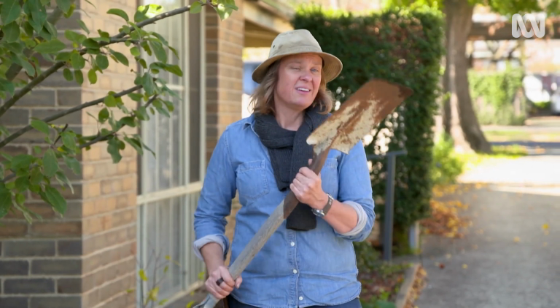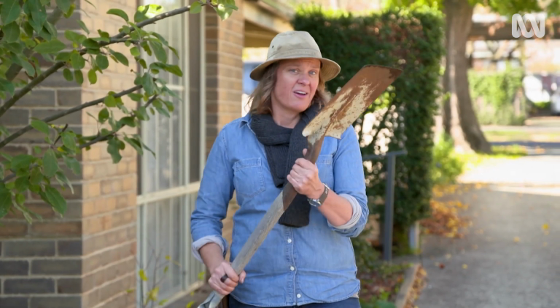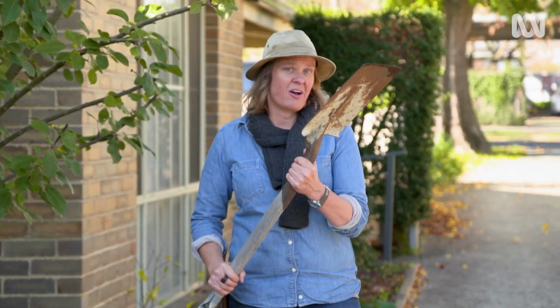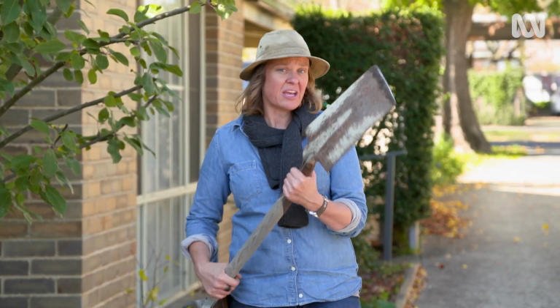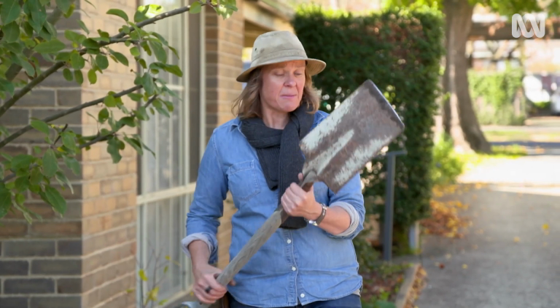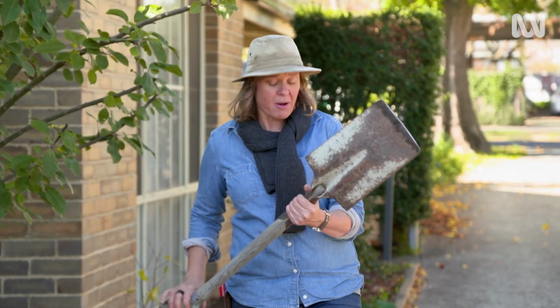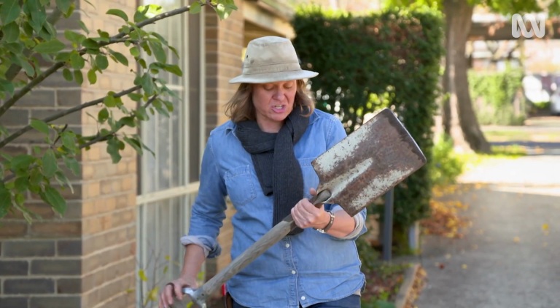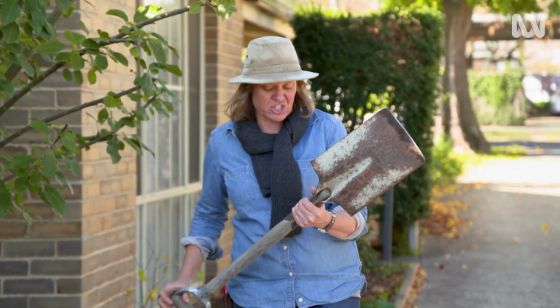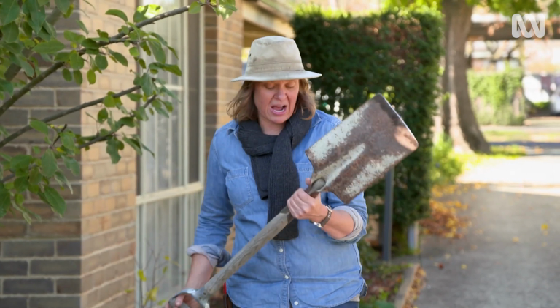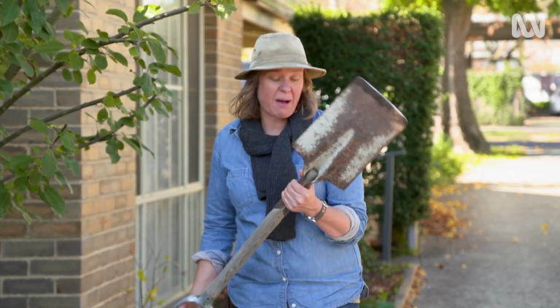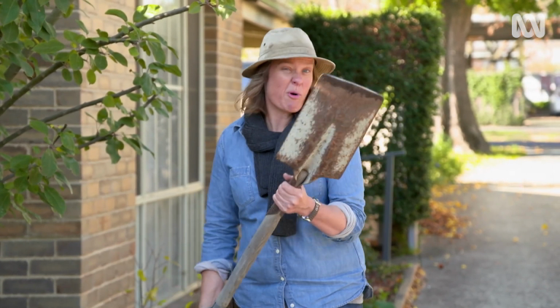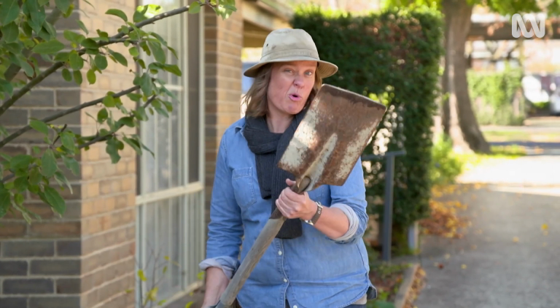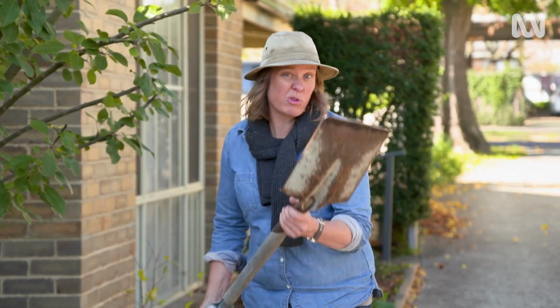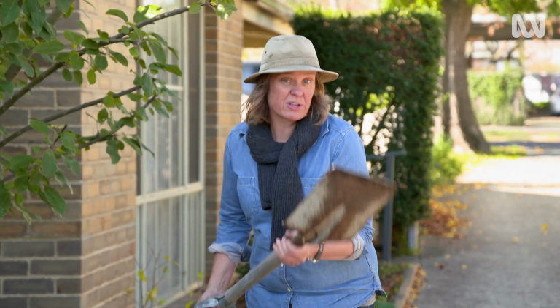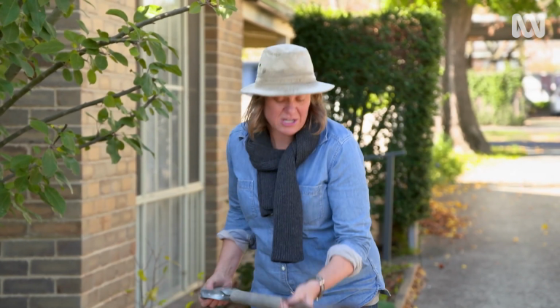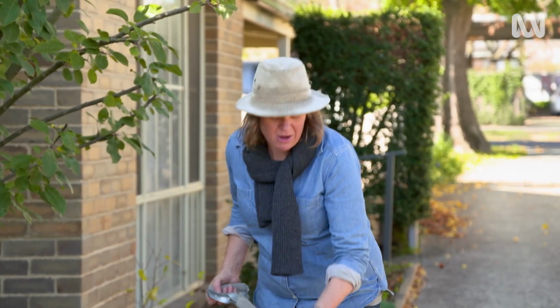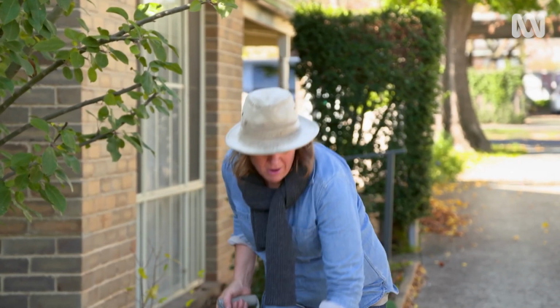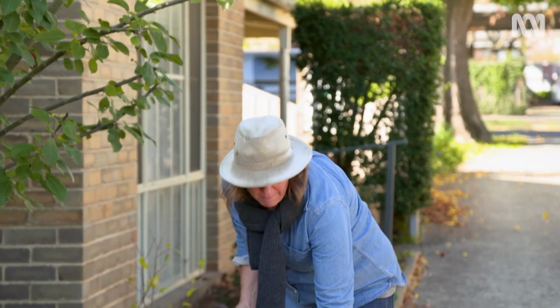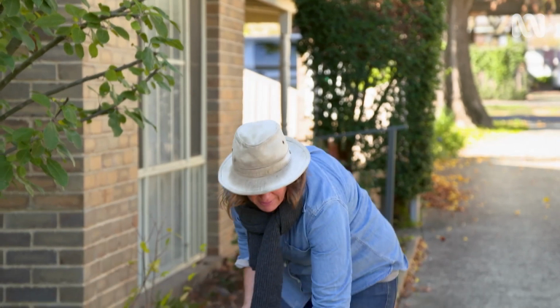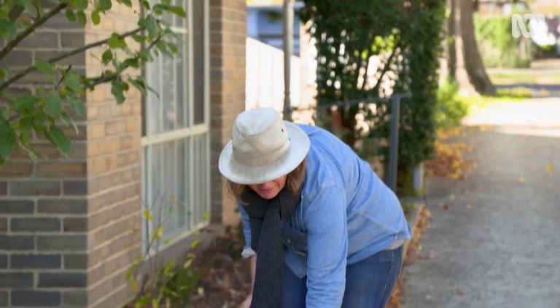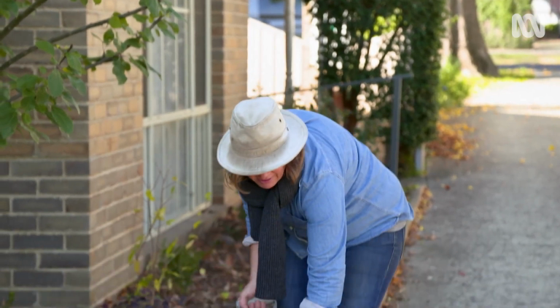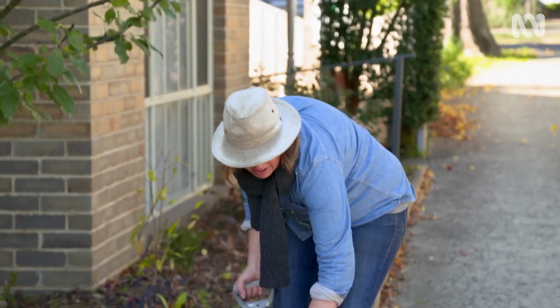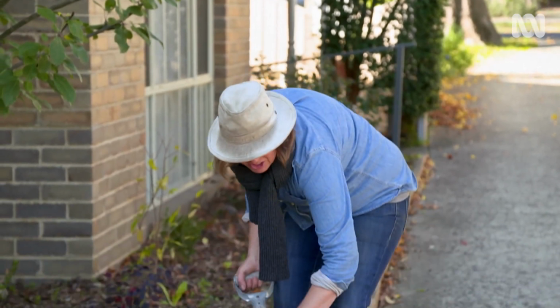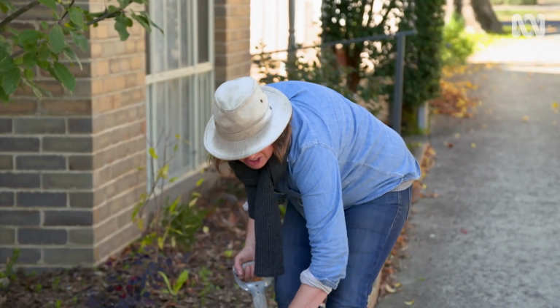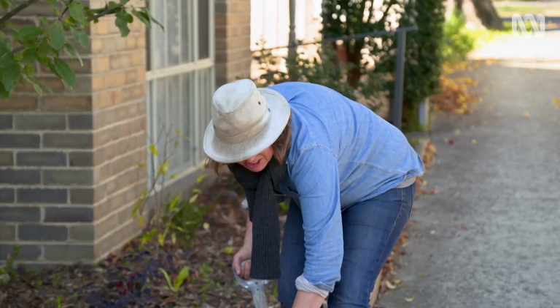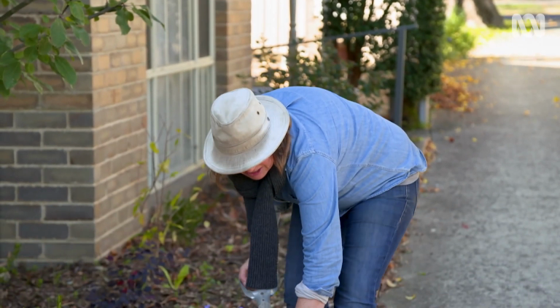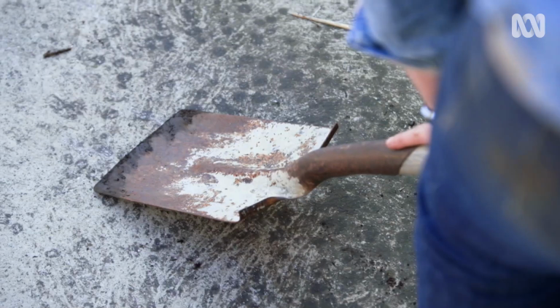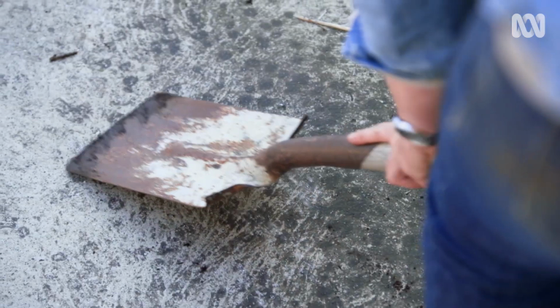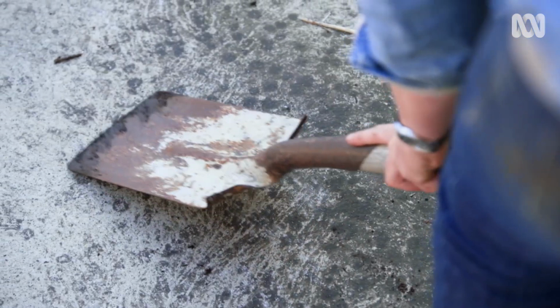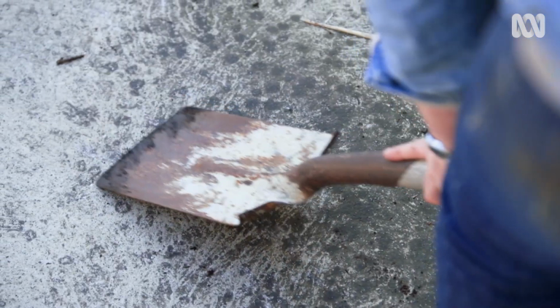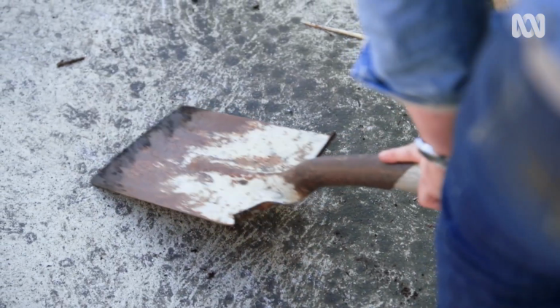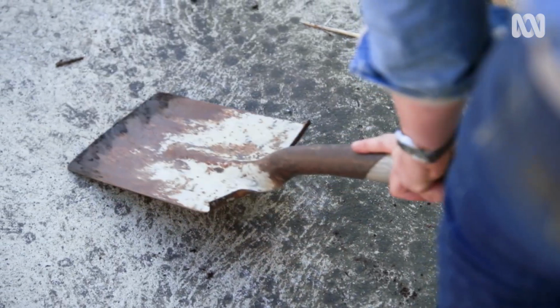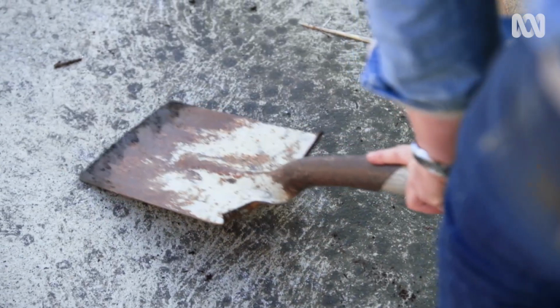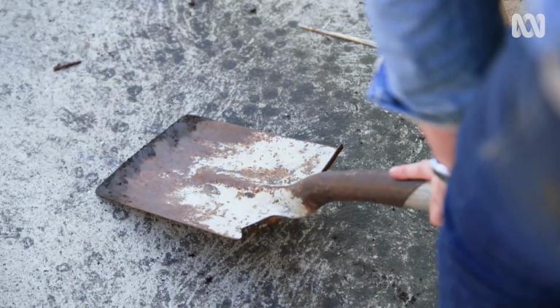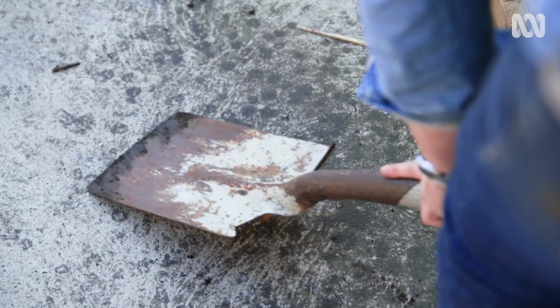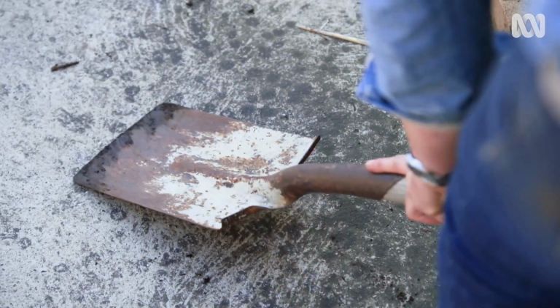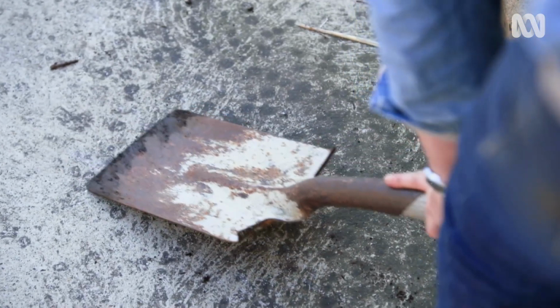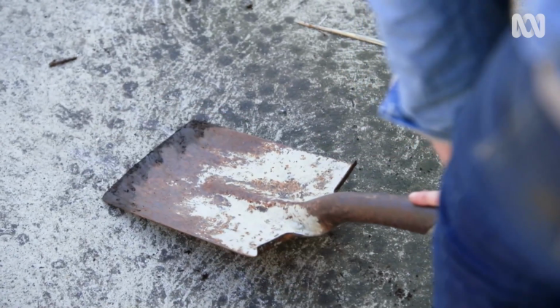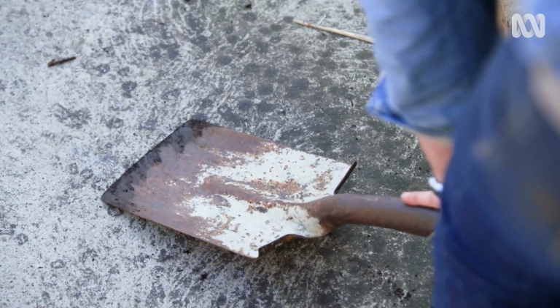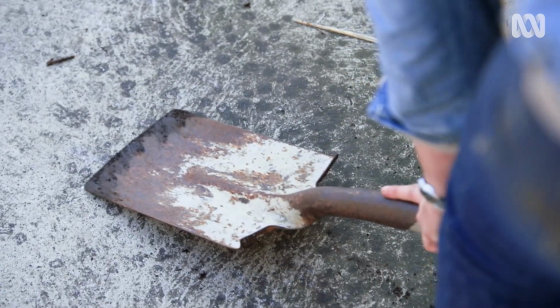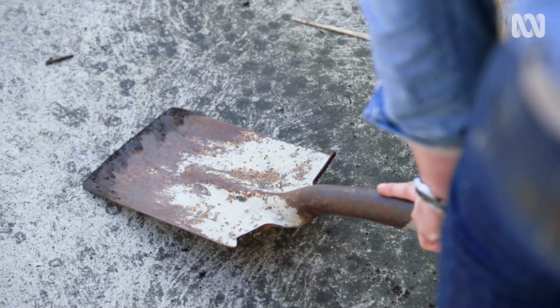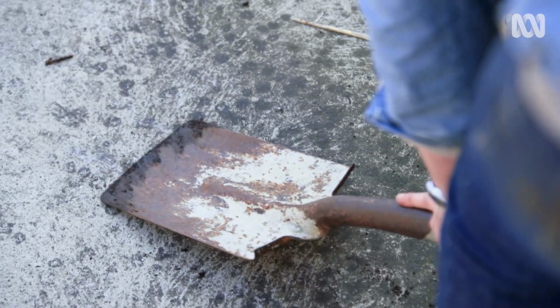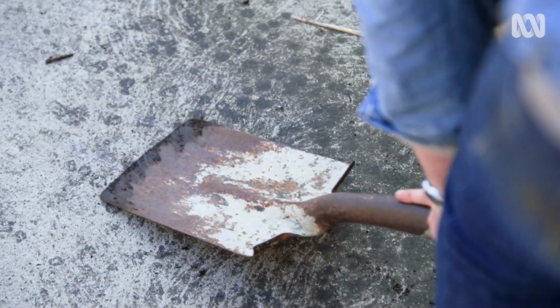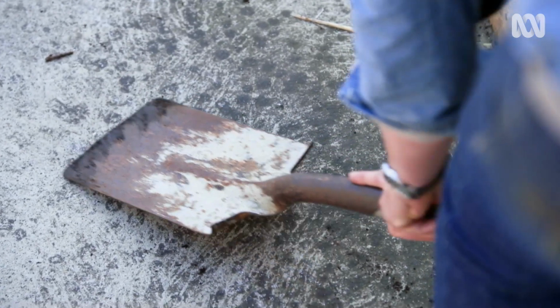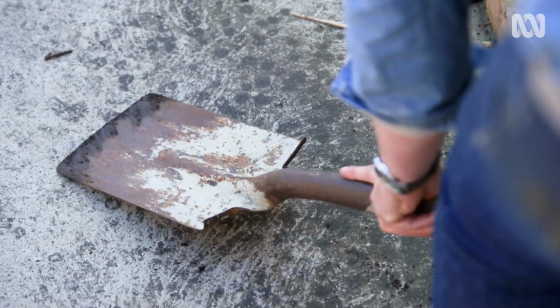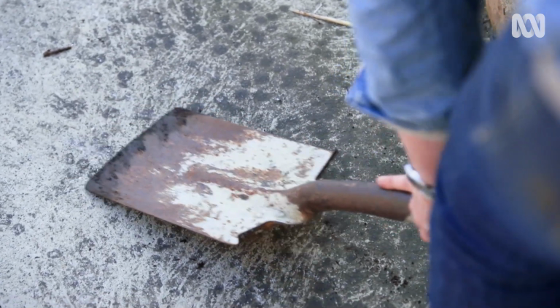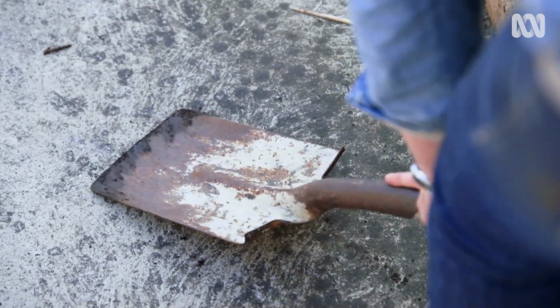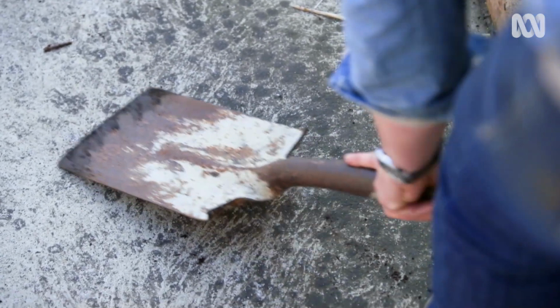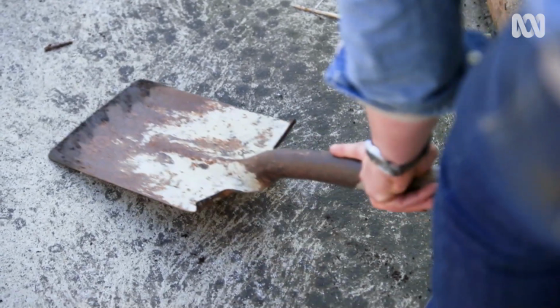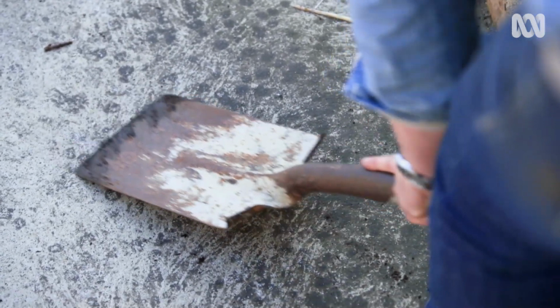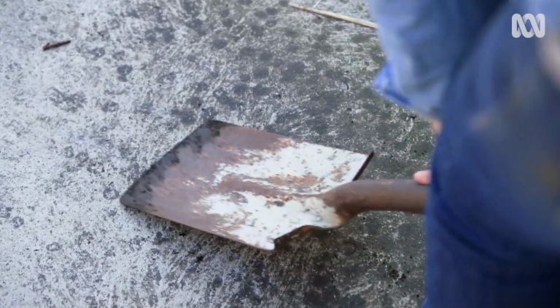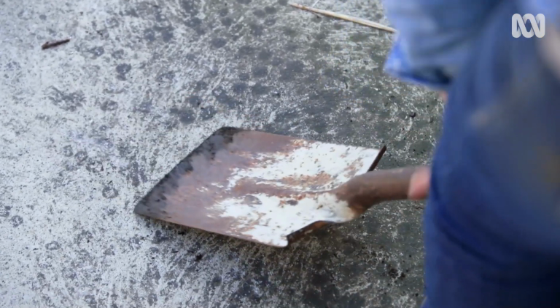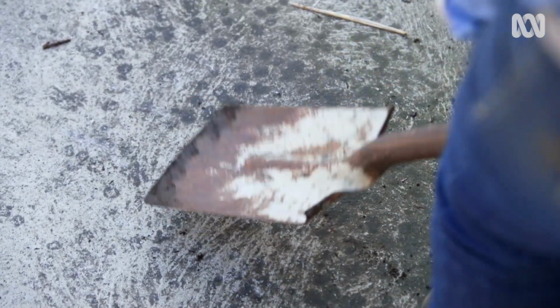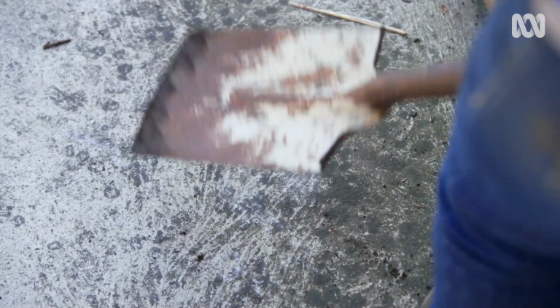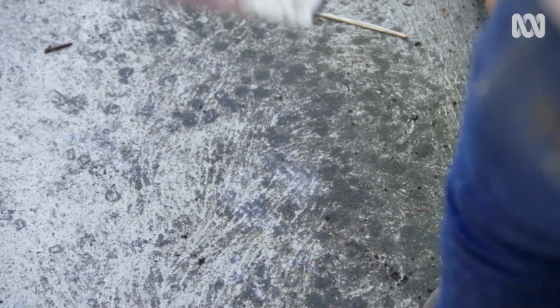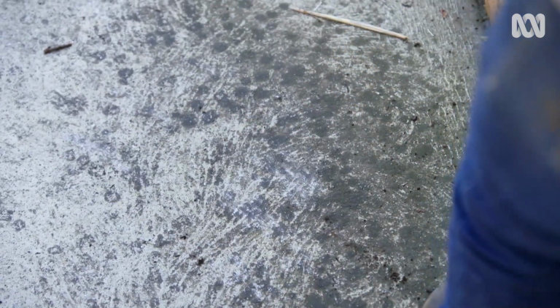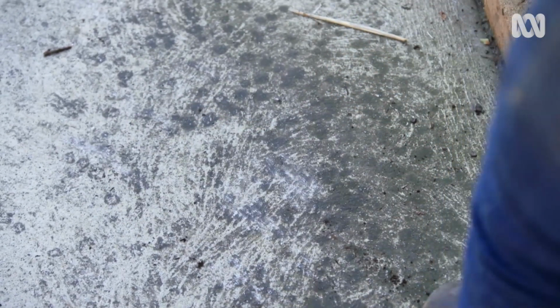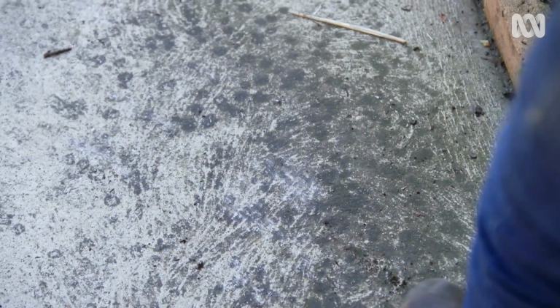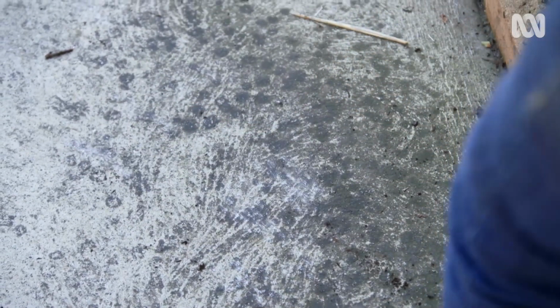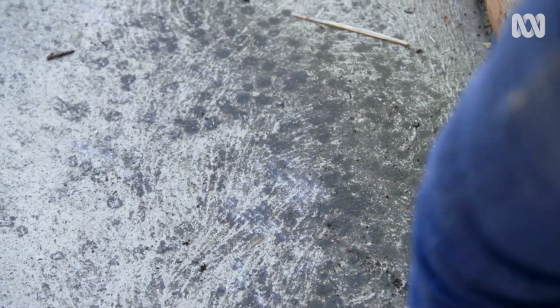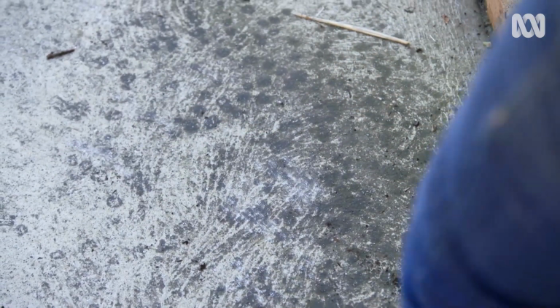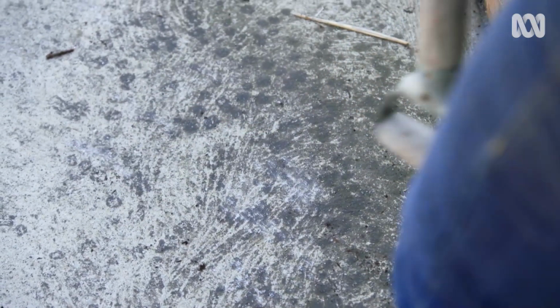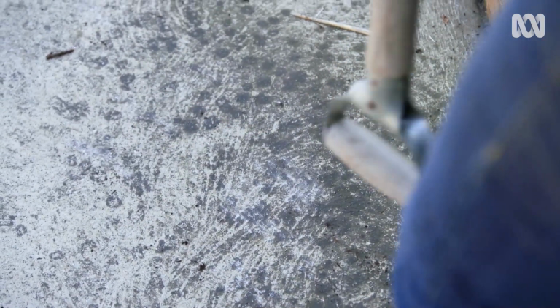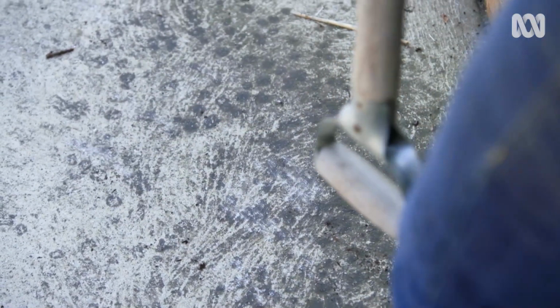I keep mine sharp all the time. I just regularly give them a little rub on the concrete, and that keeps them nice and sharp.